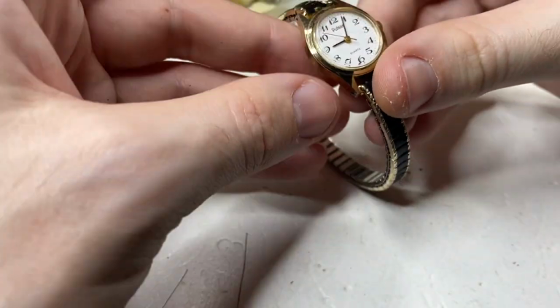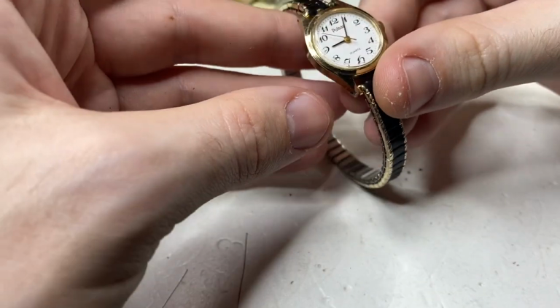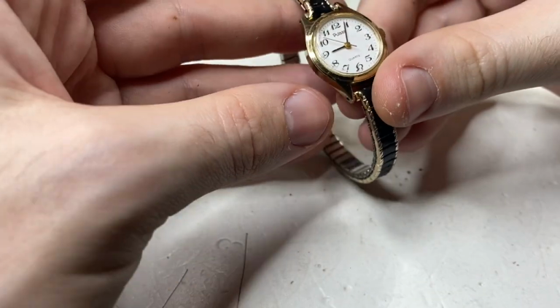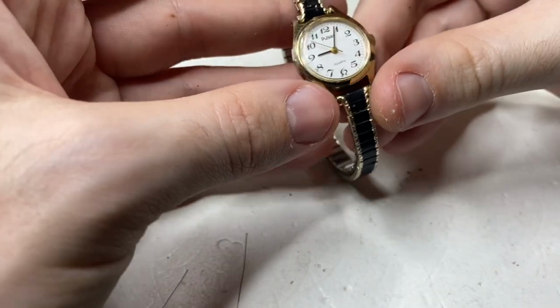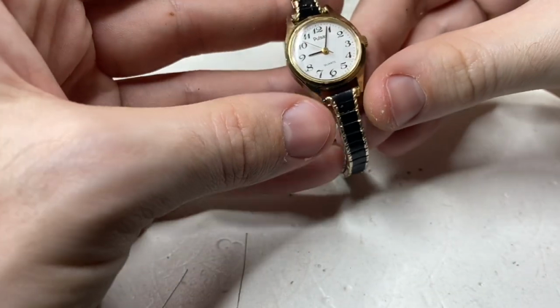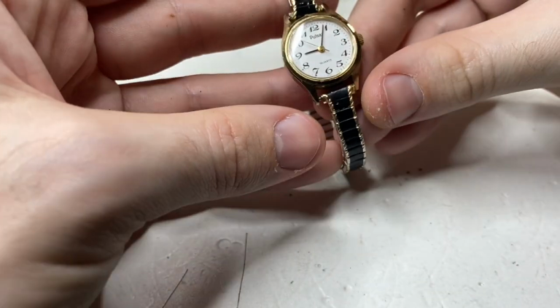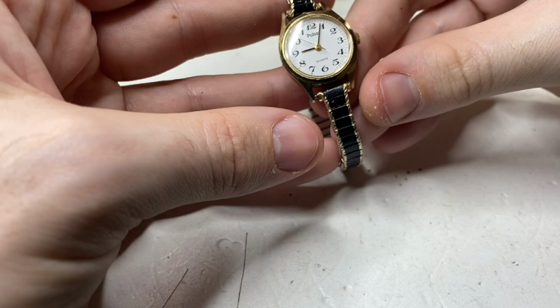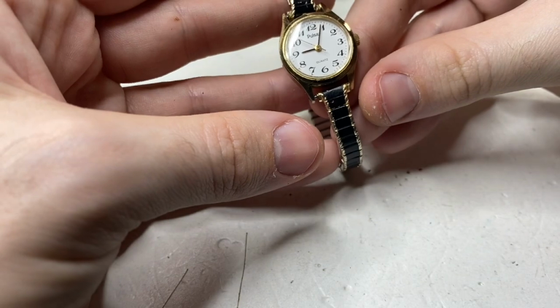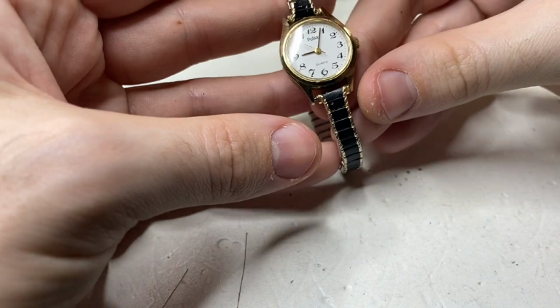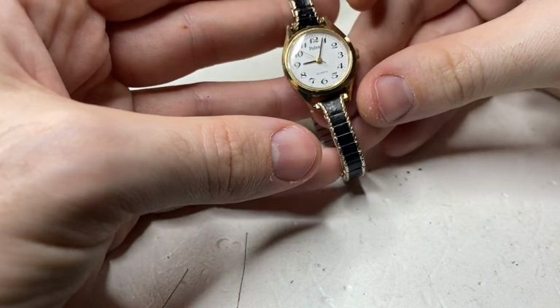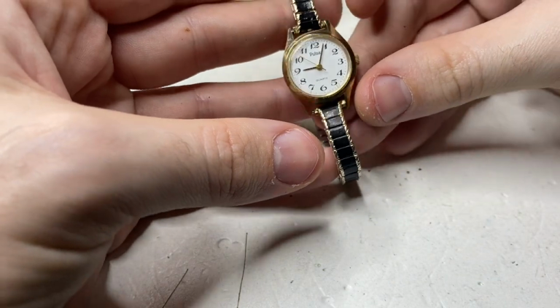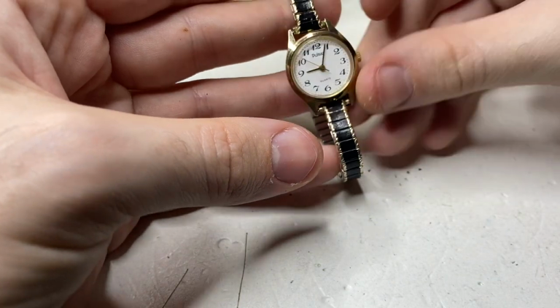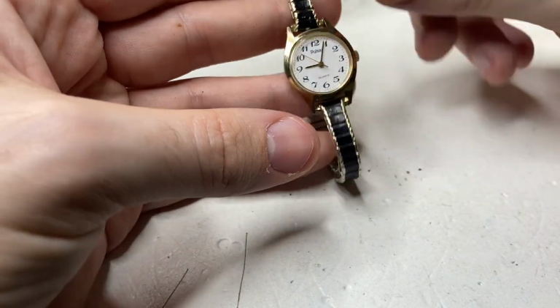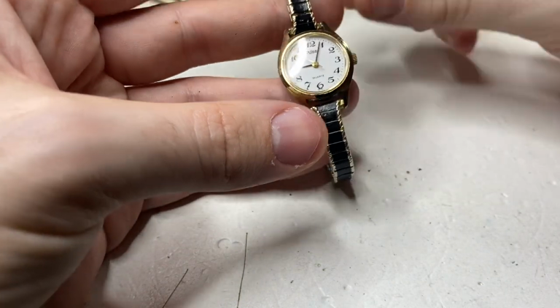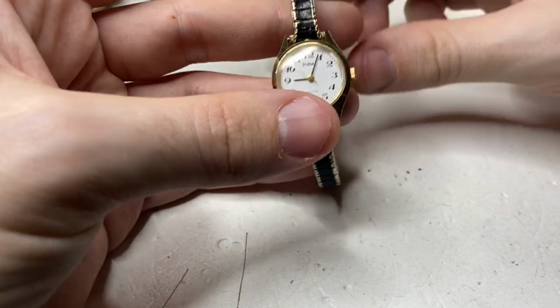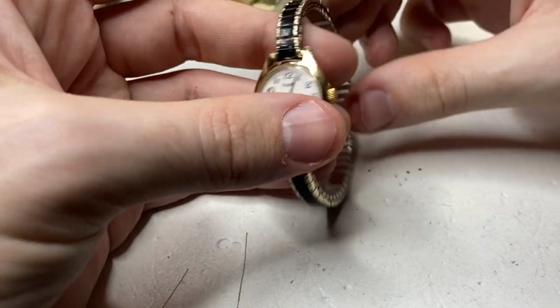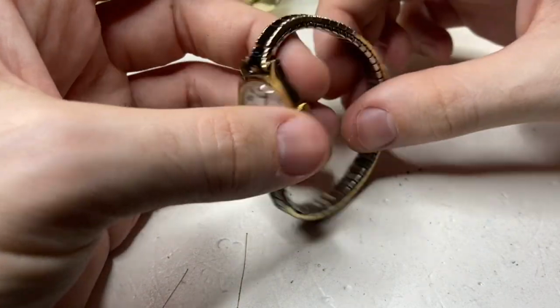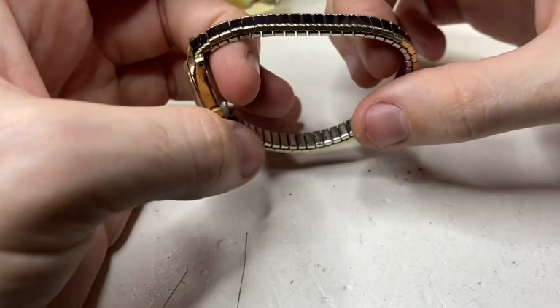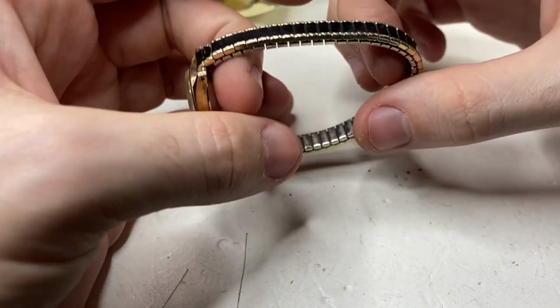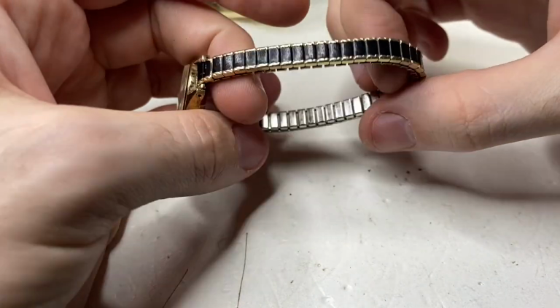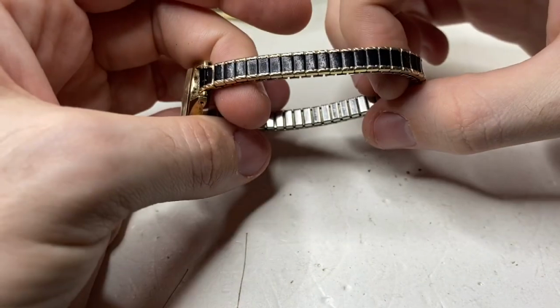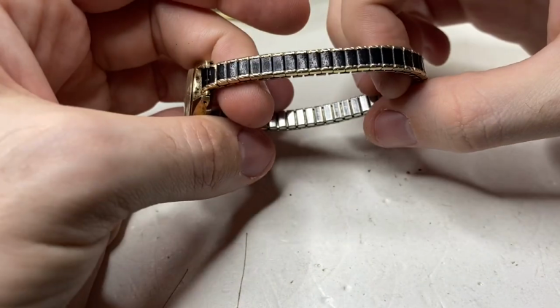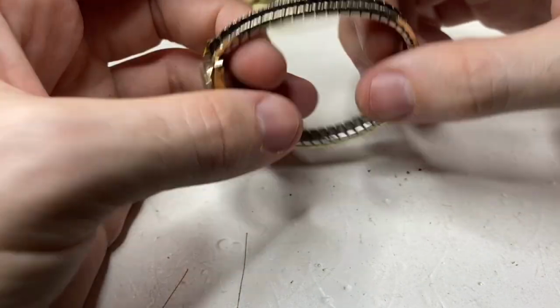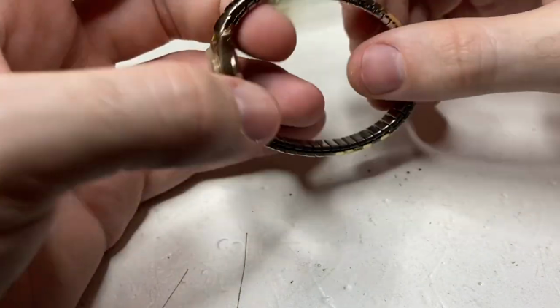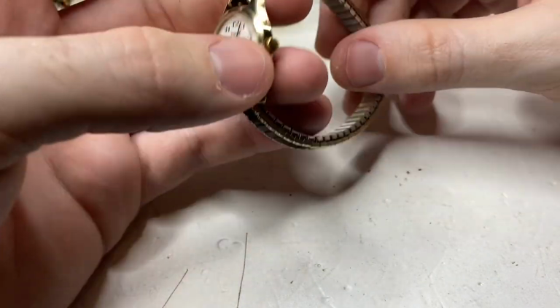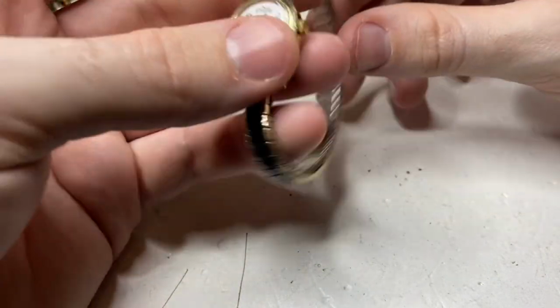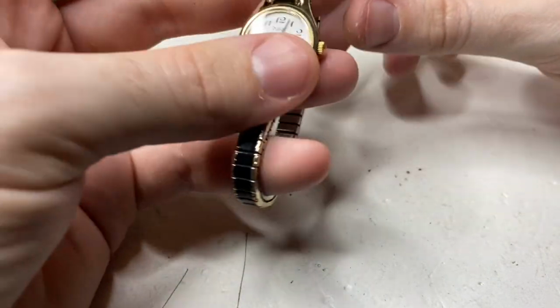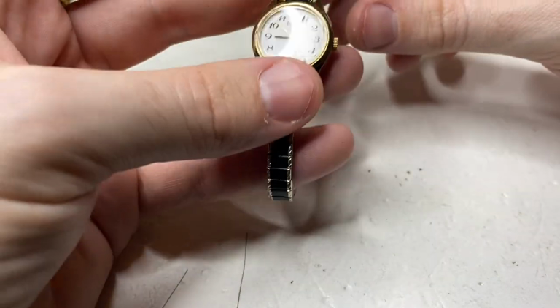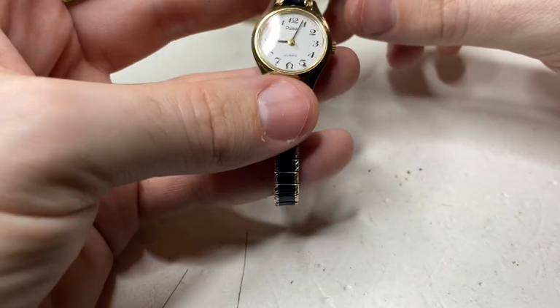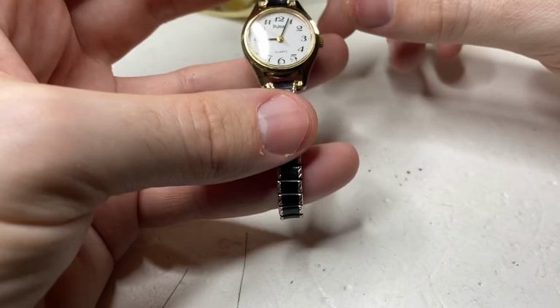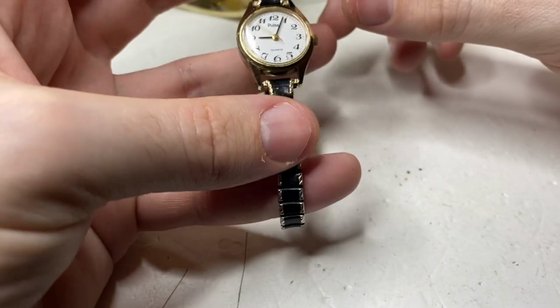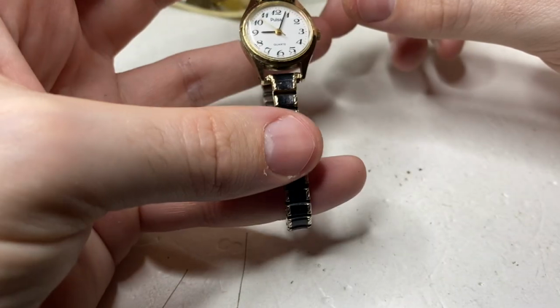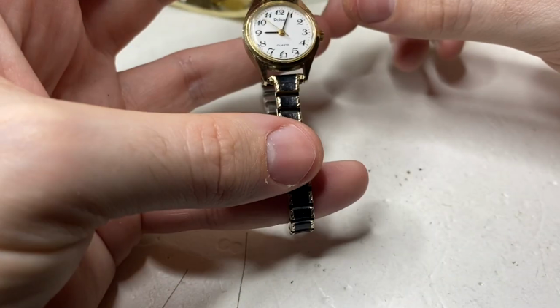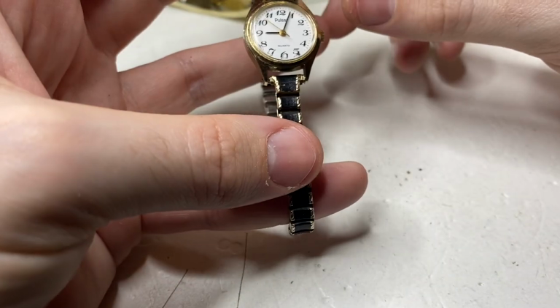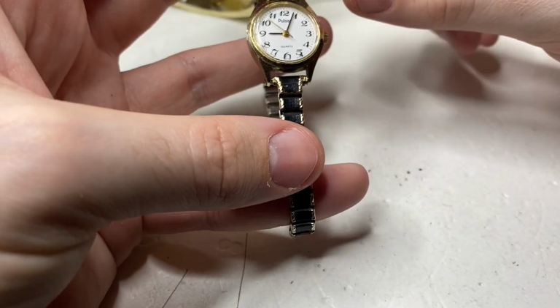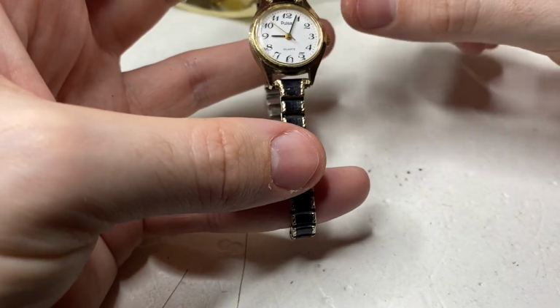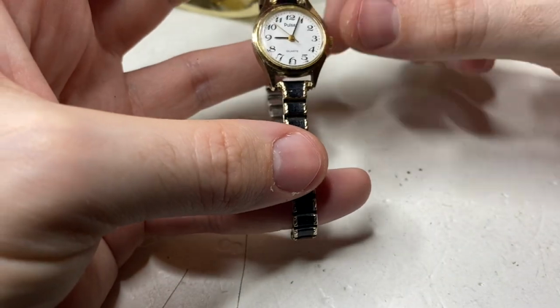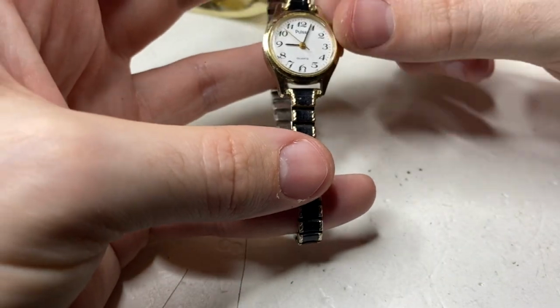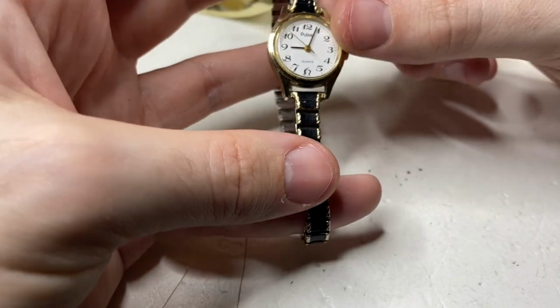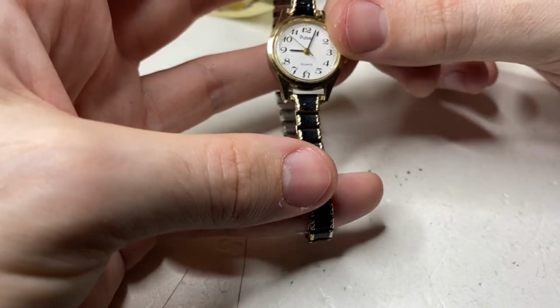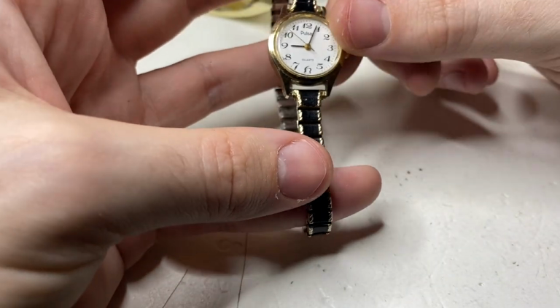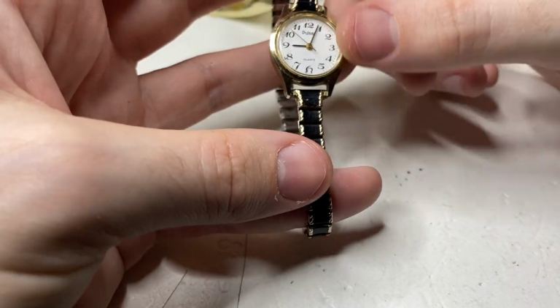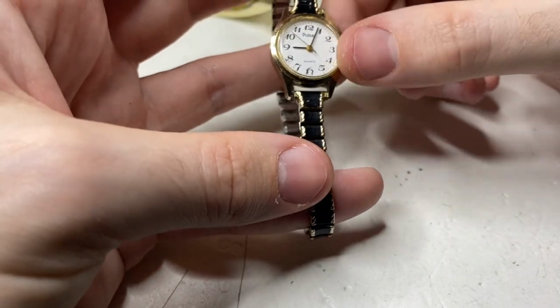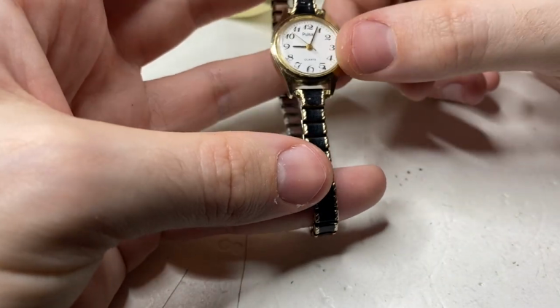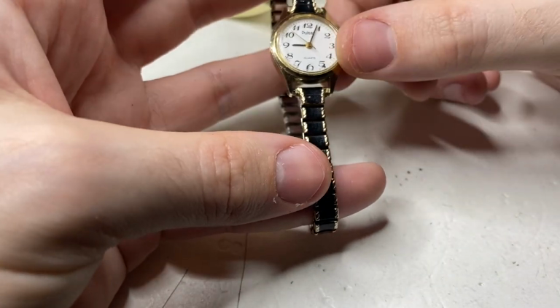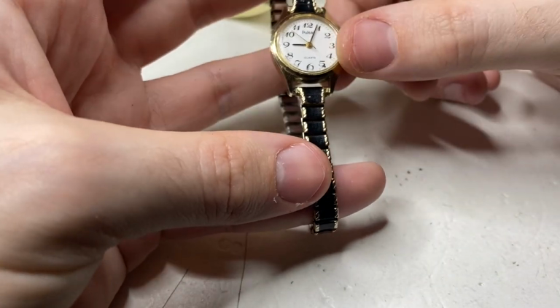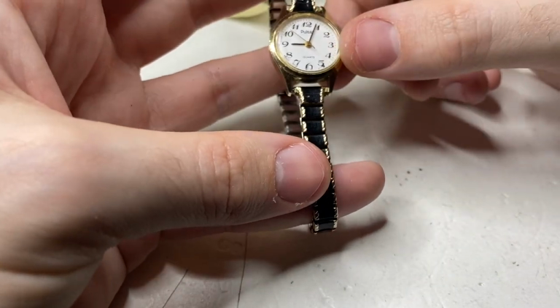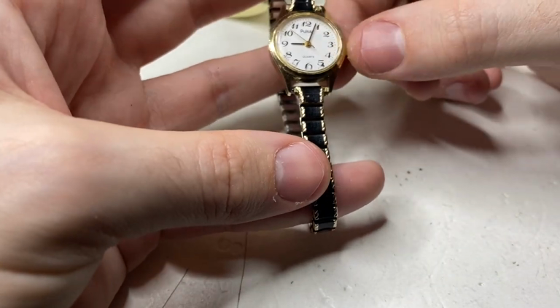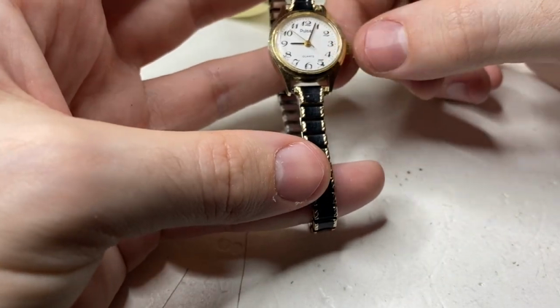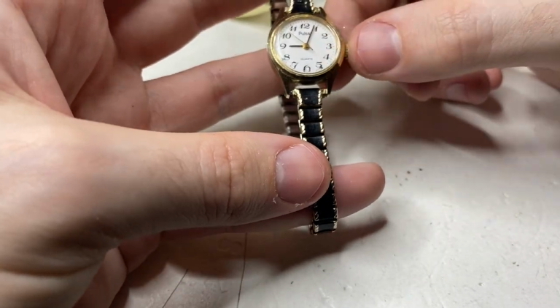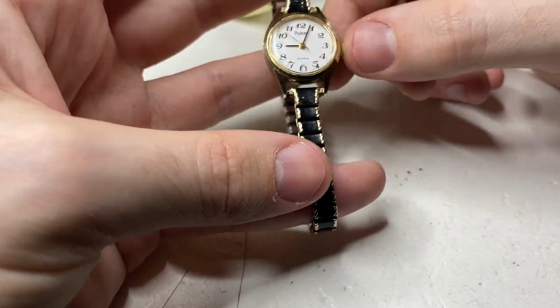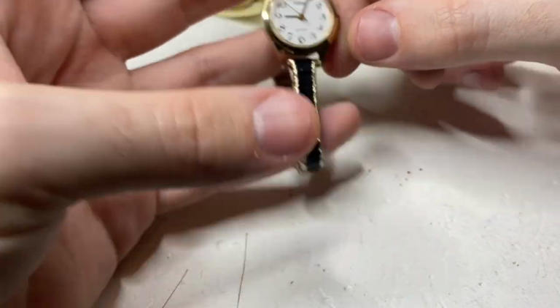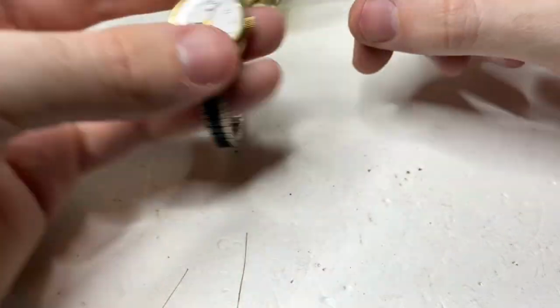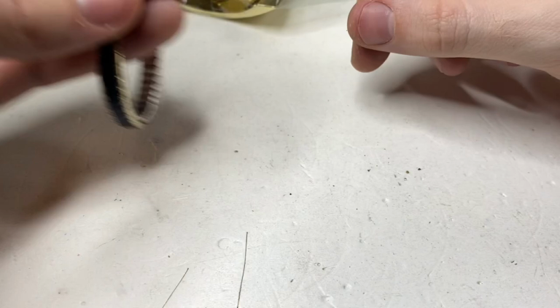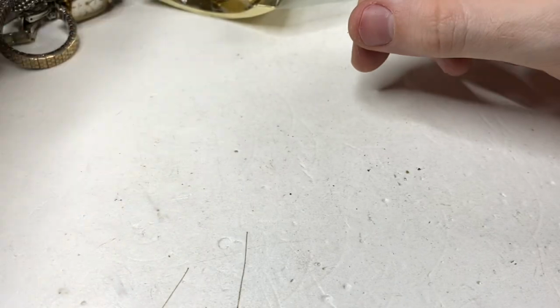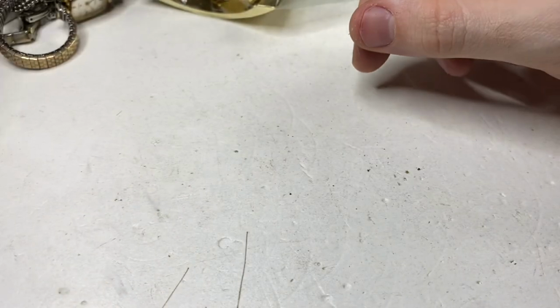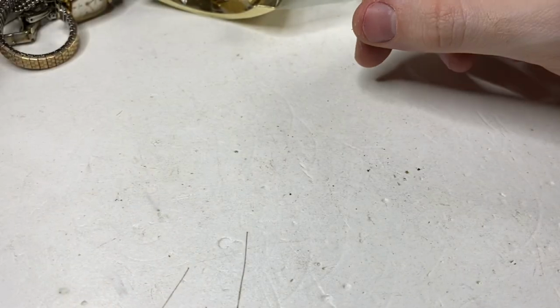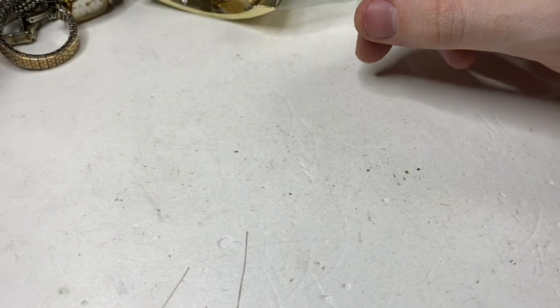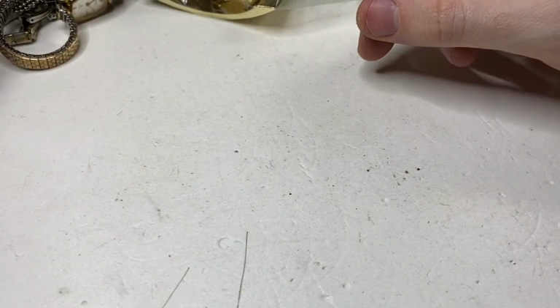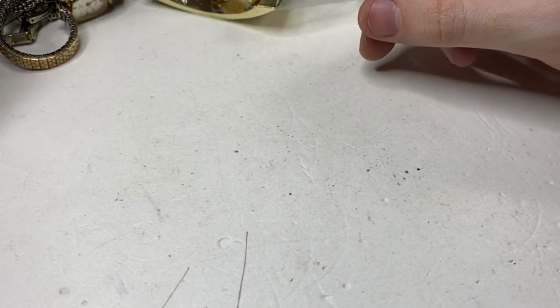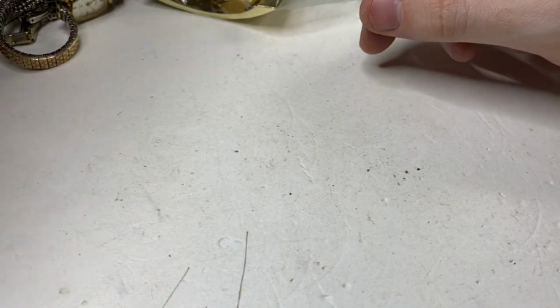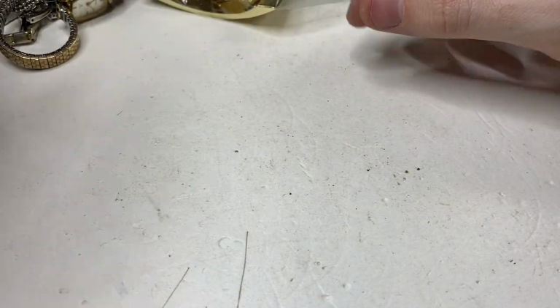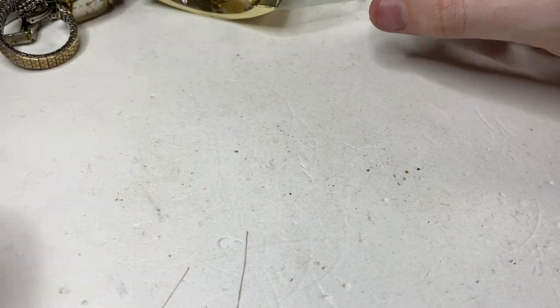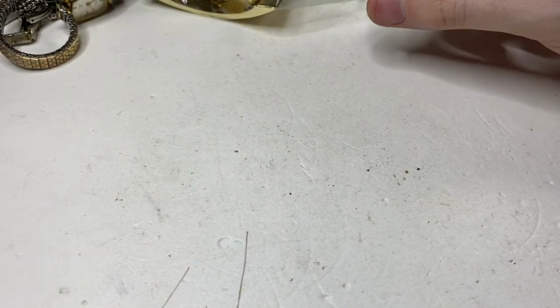Pulsar quartz — nice strap, clean watch, definitely sellable.